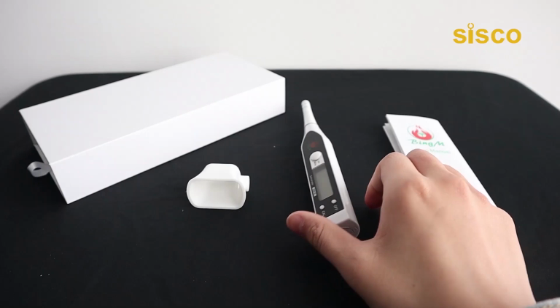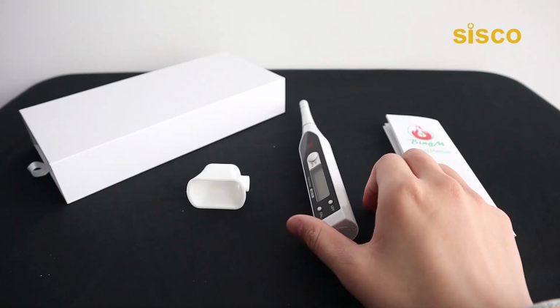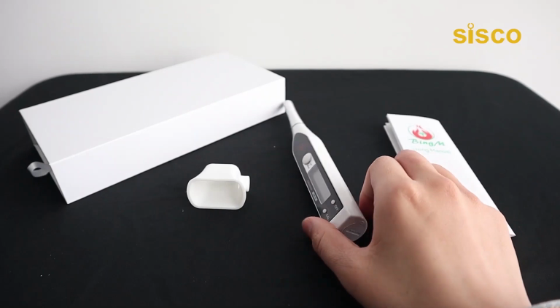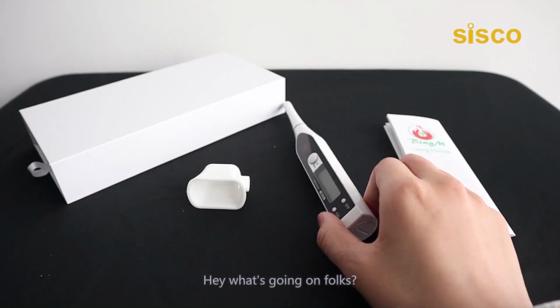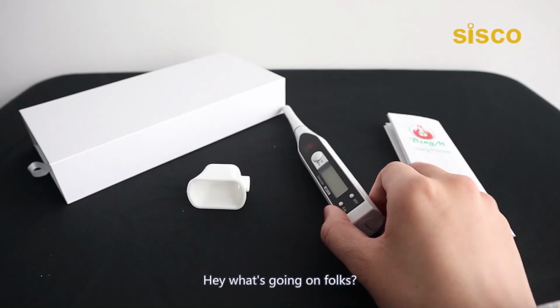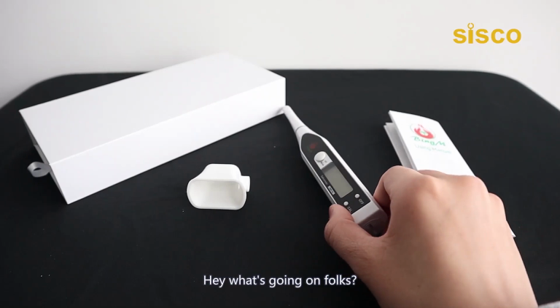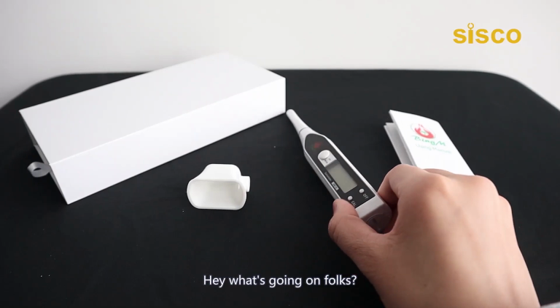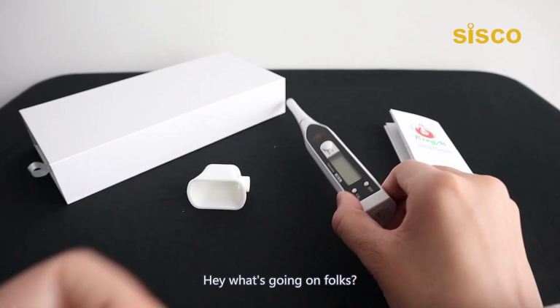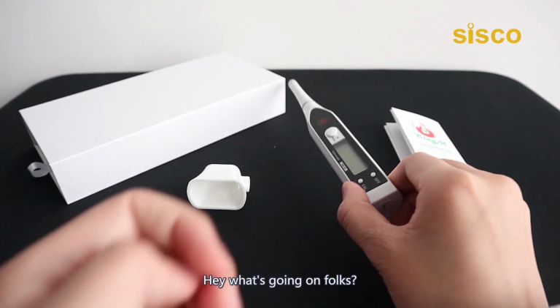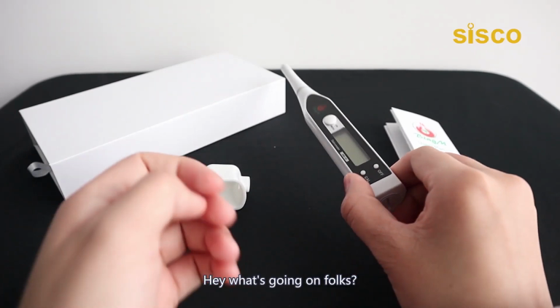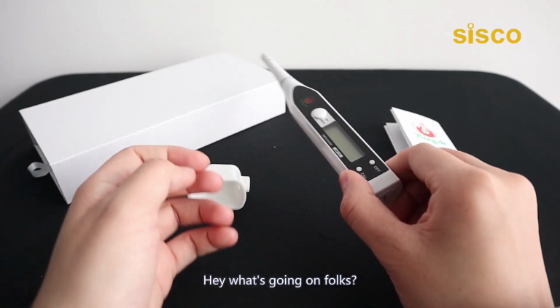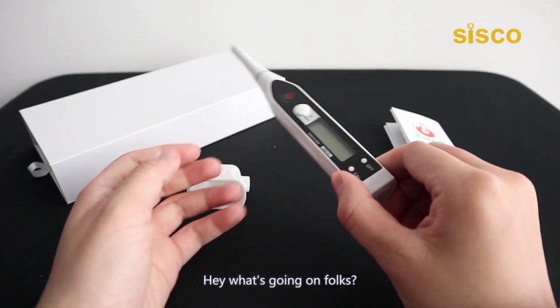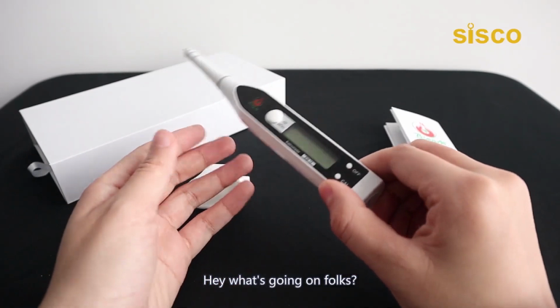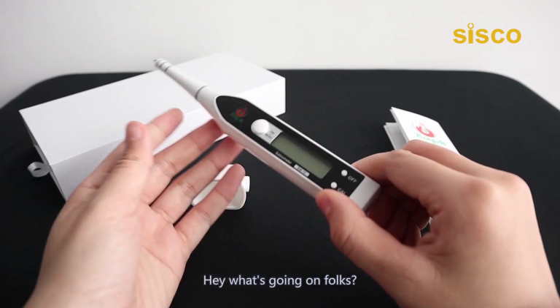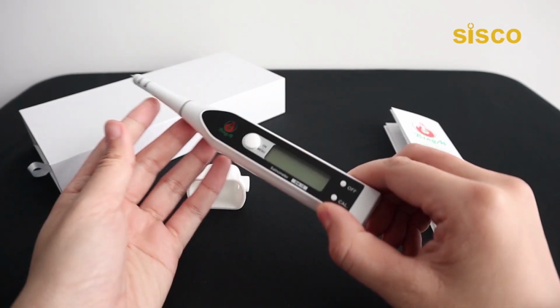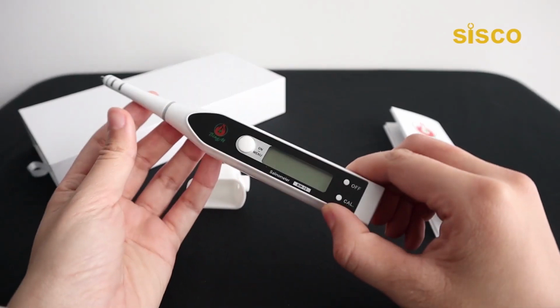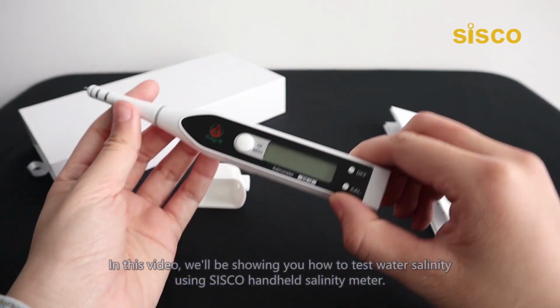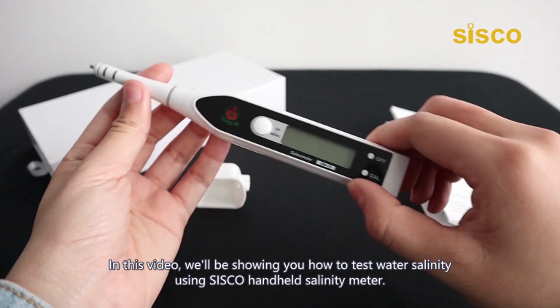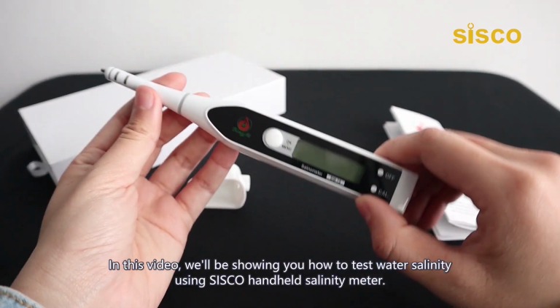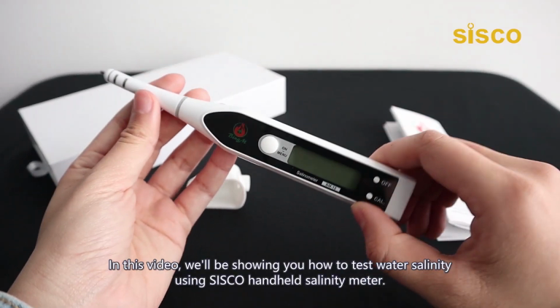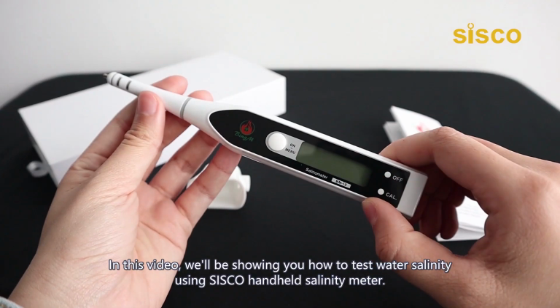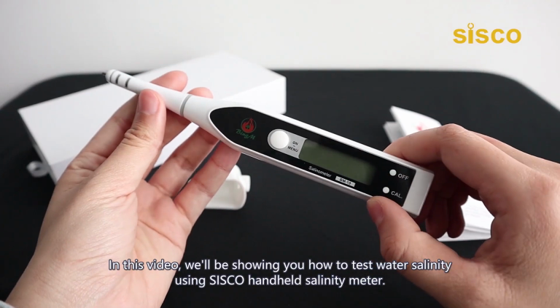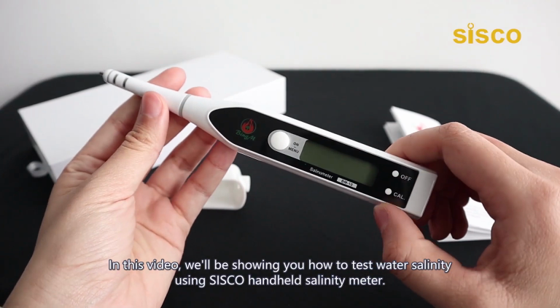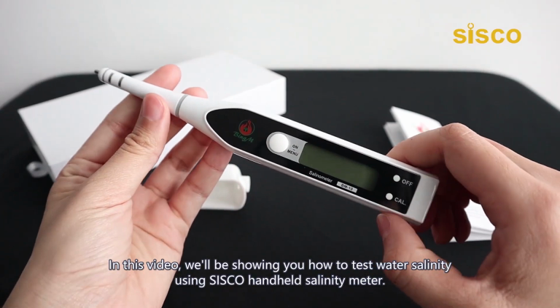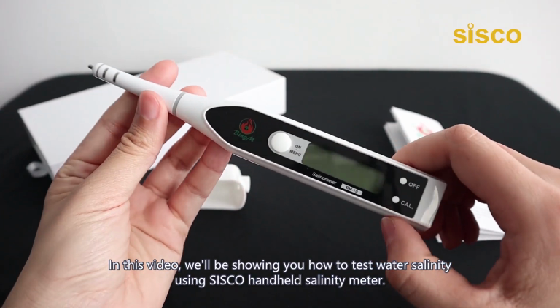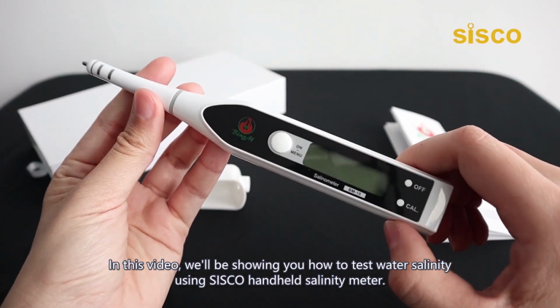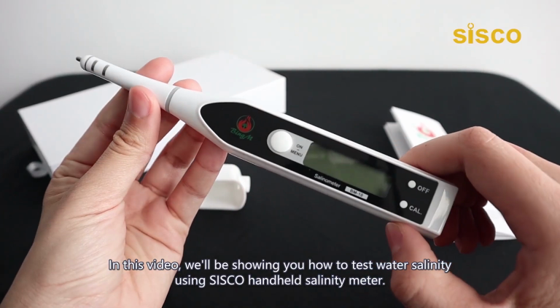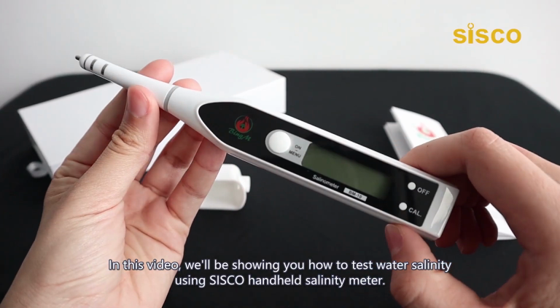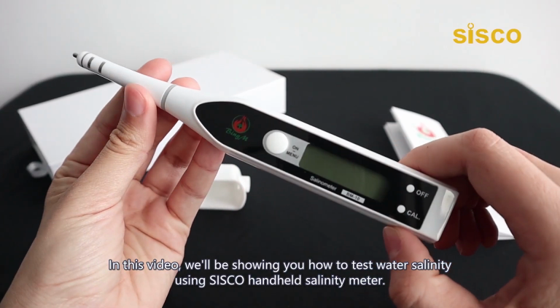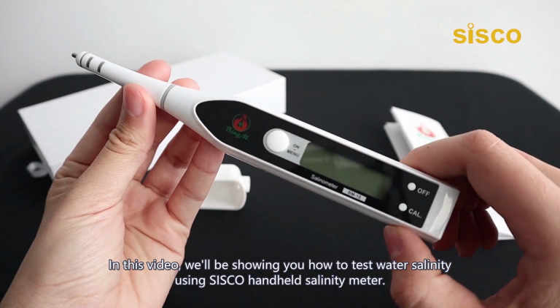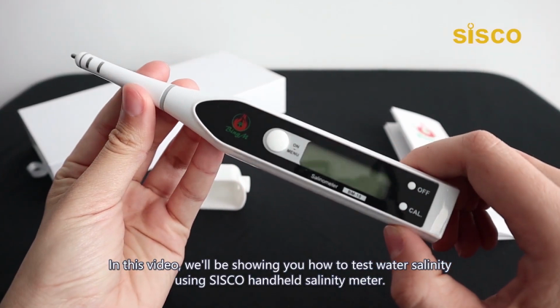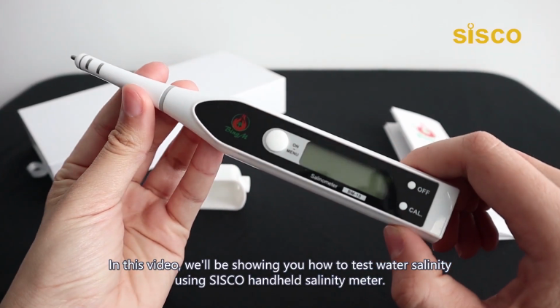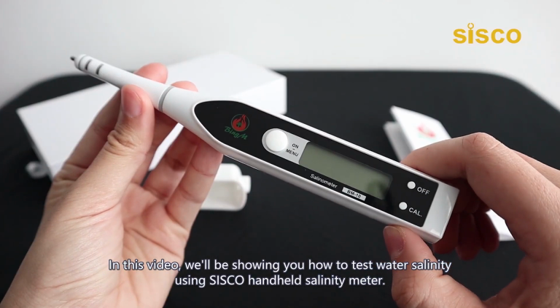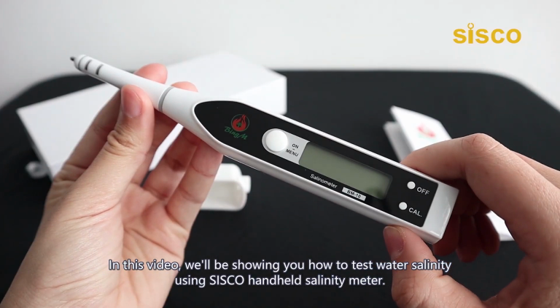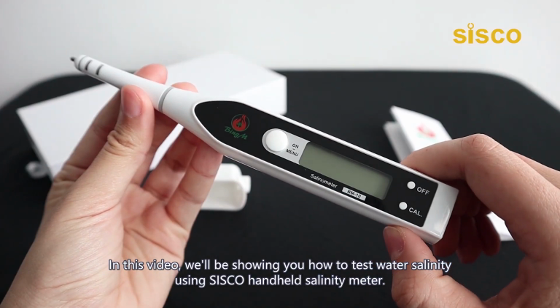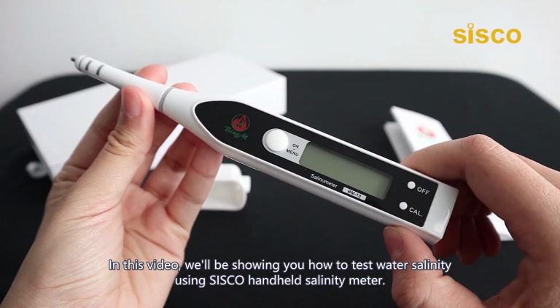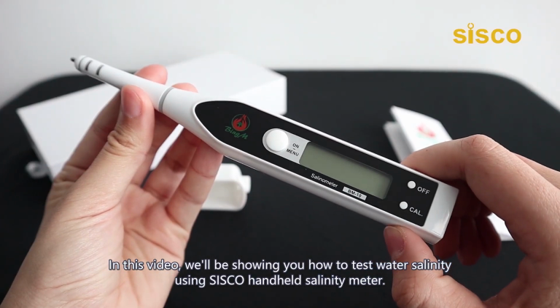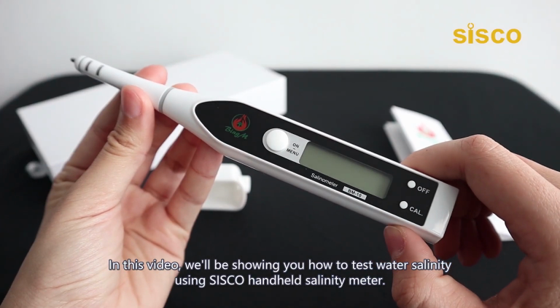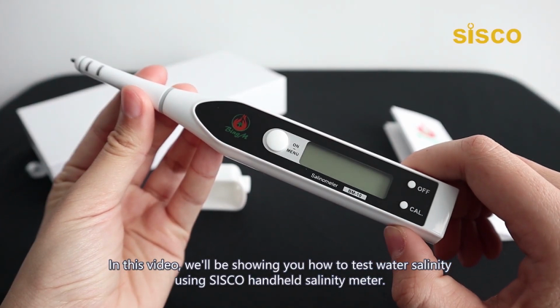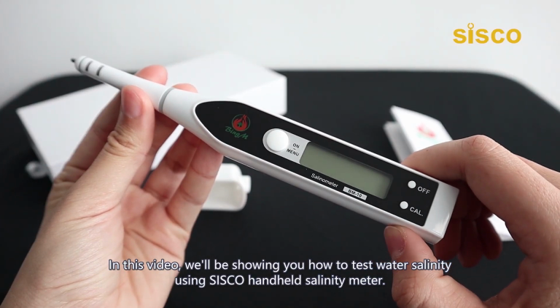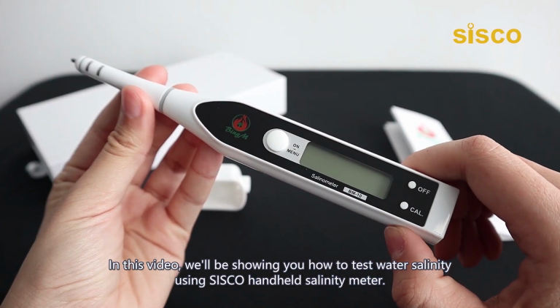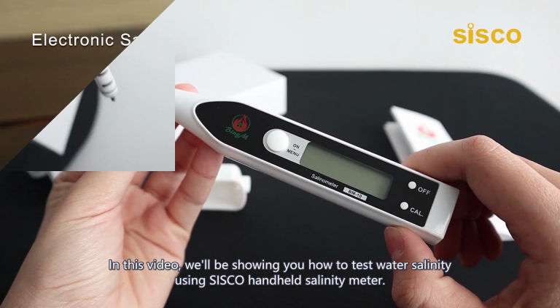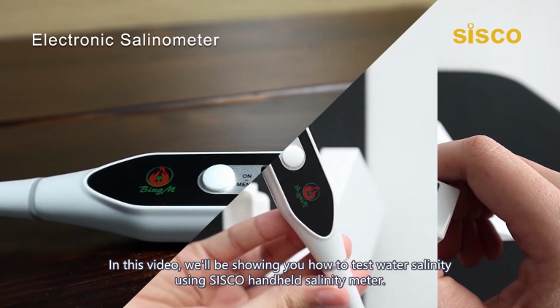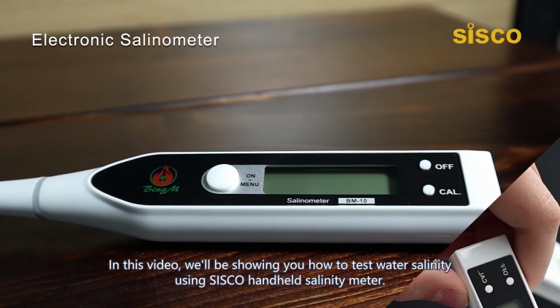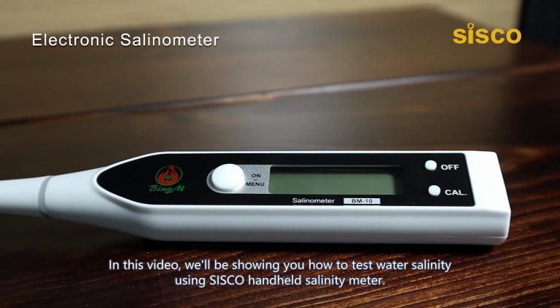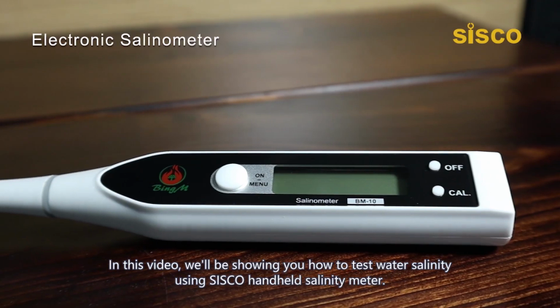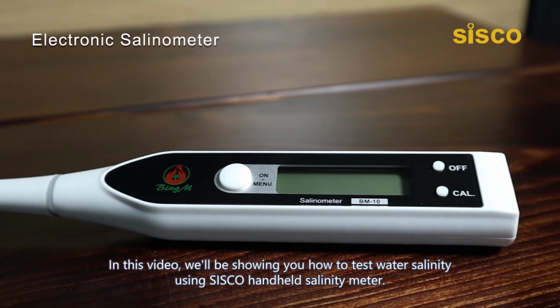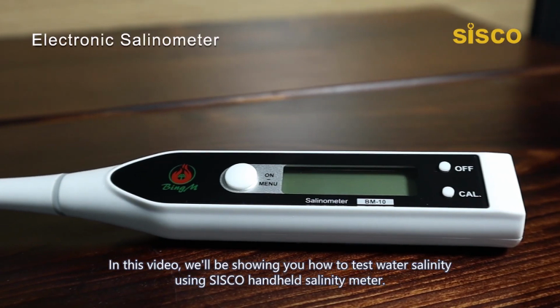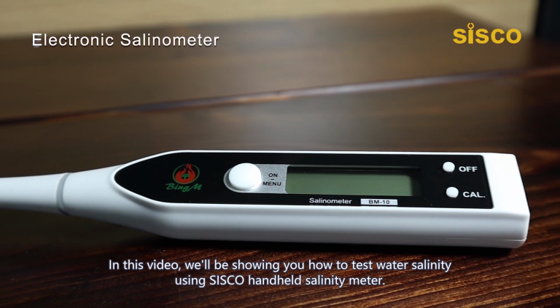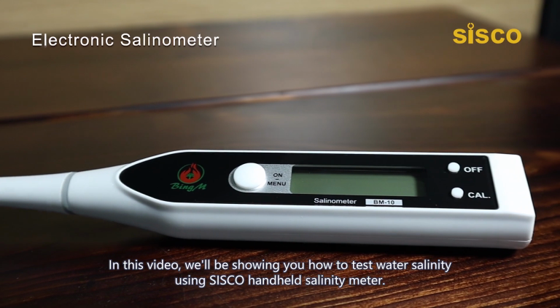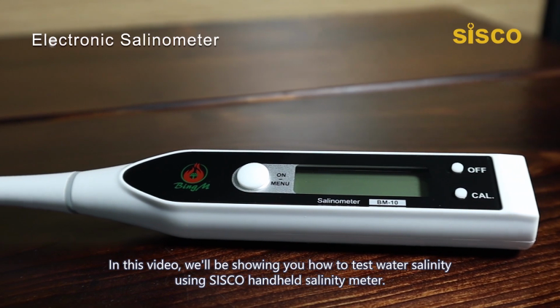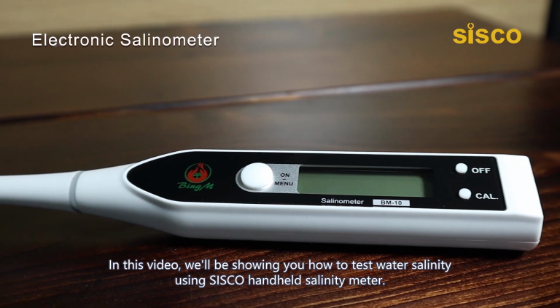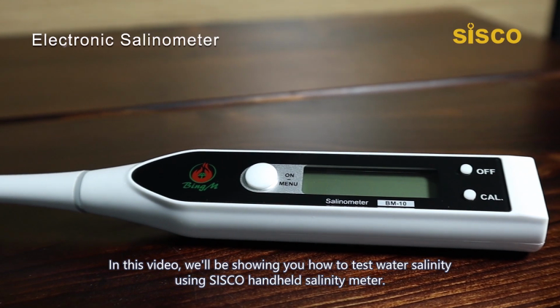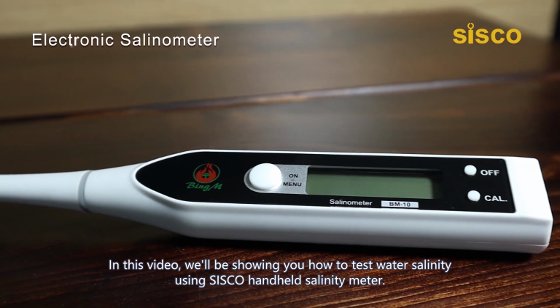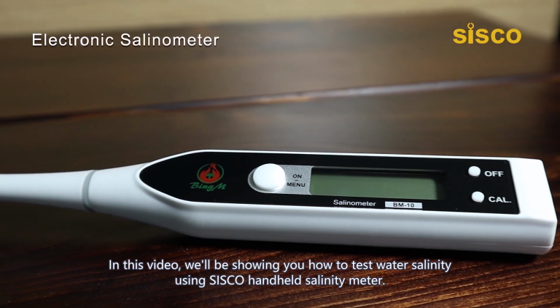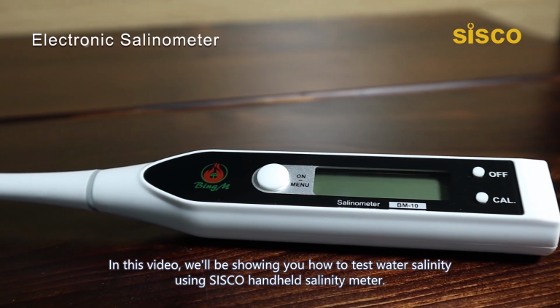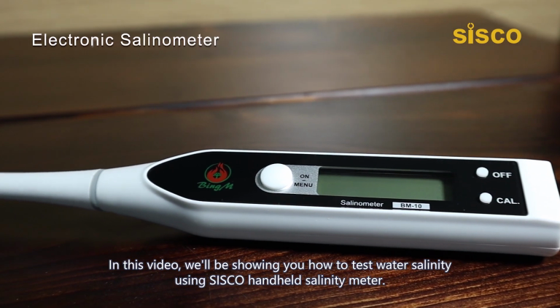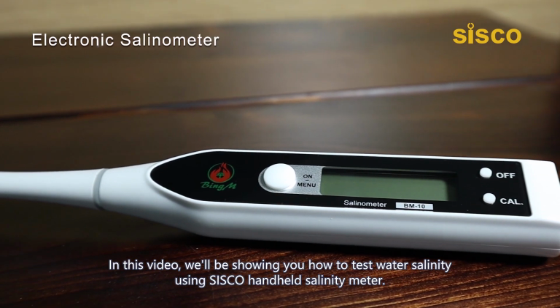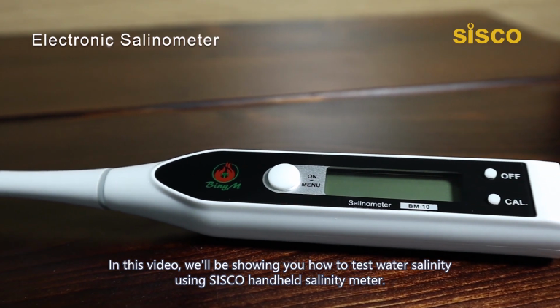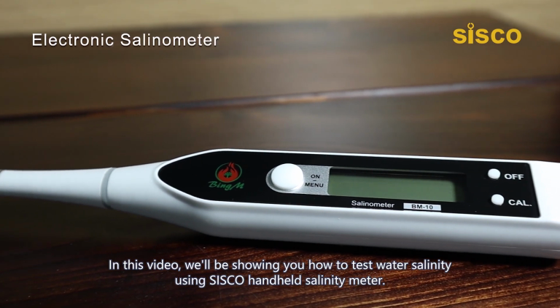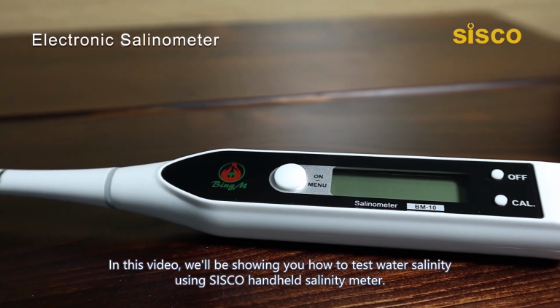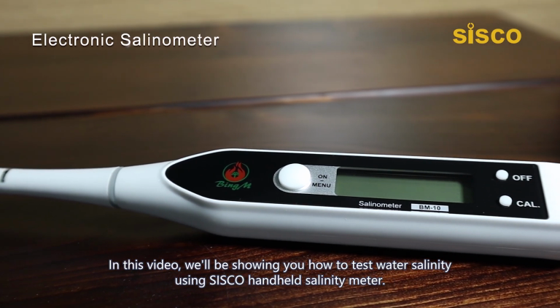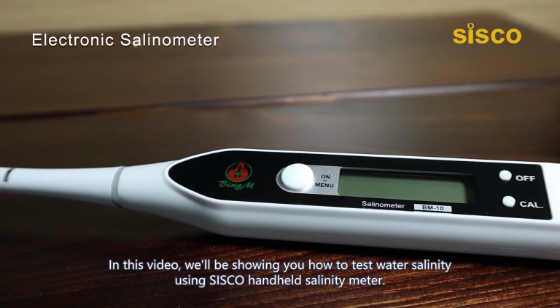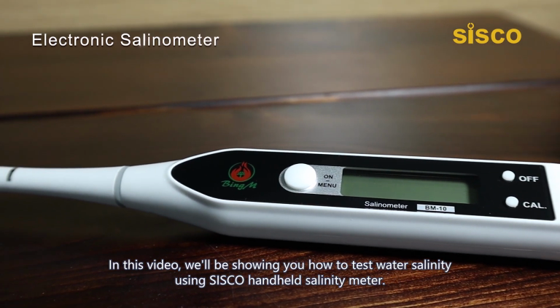Hey, what's going on folks? In this video we'll be showing you how to test water salinity using a Cisco handheld salinity meter.